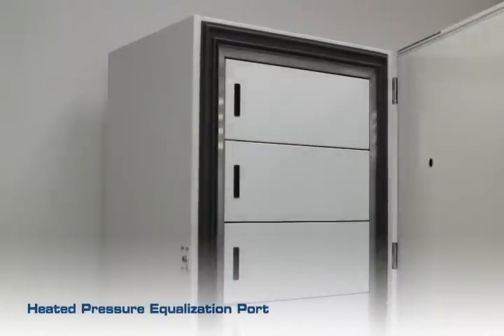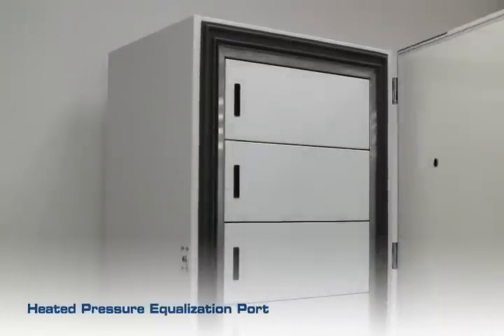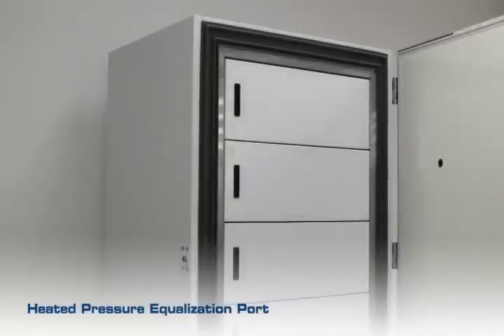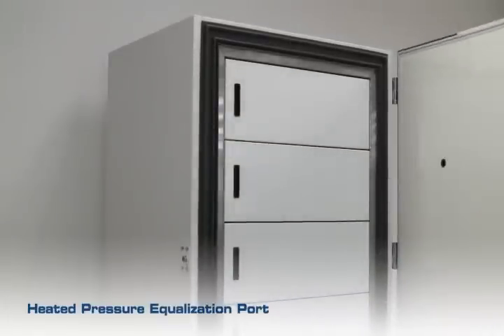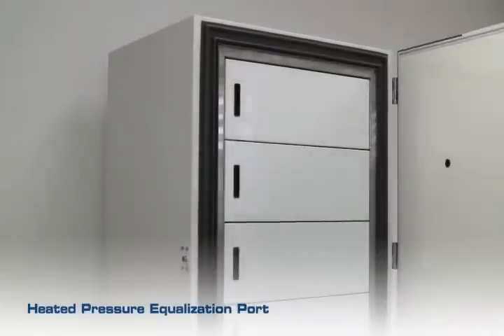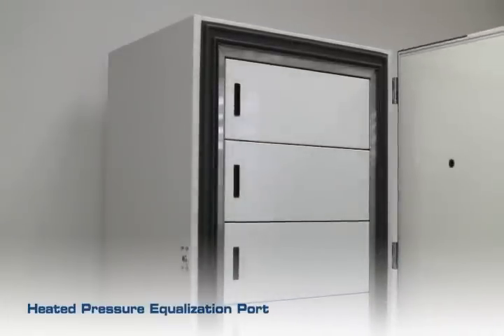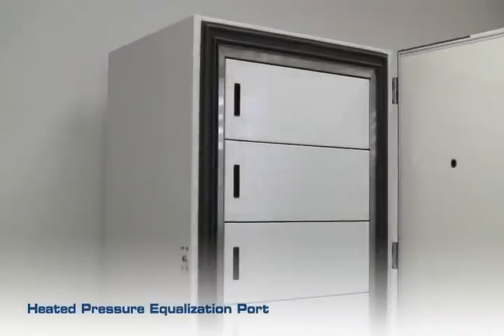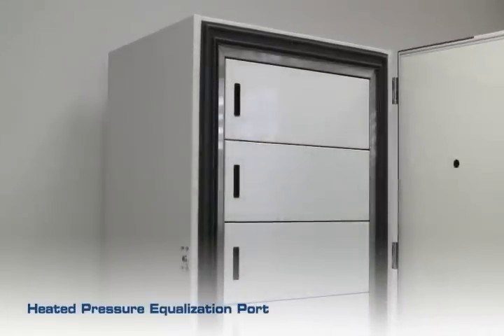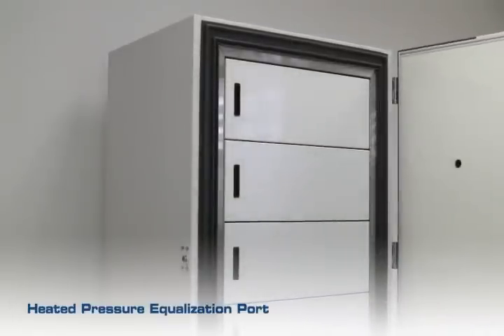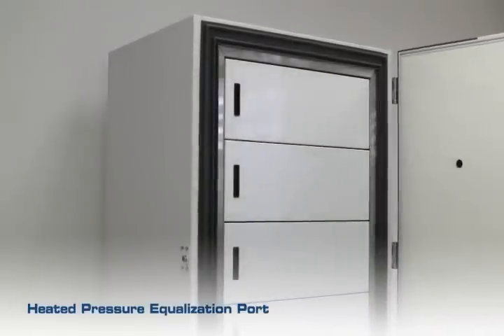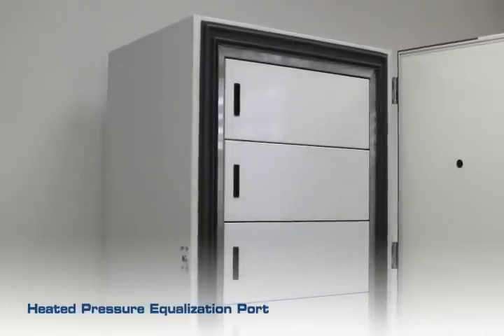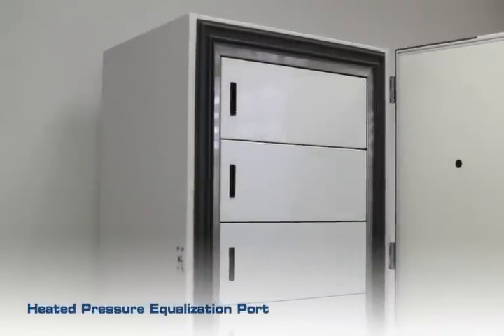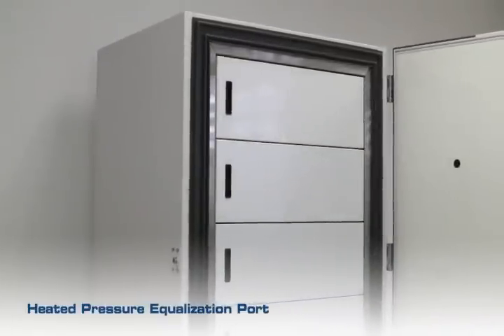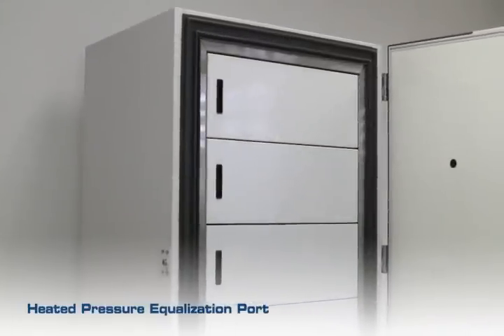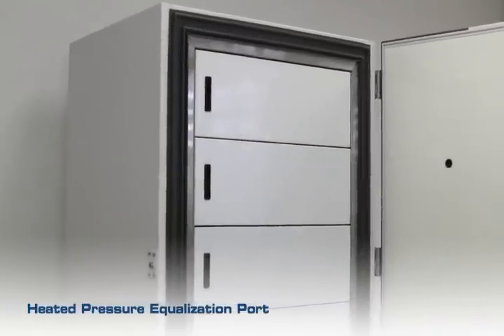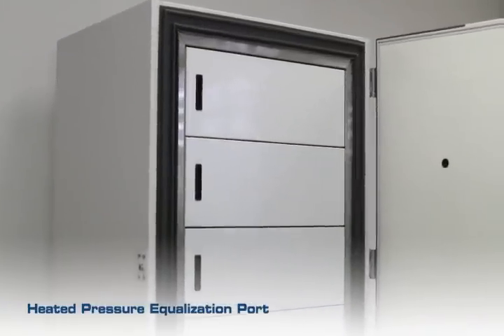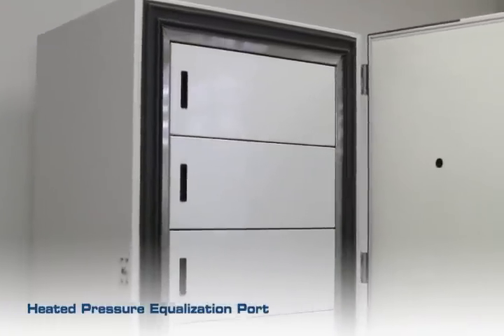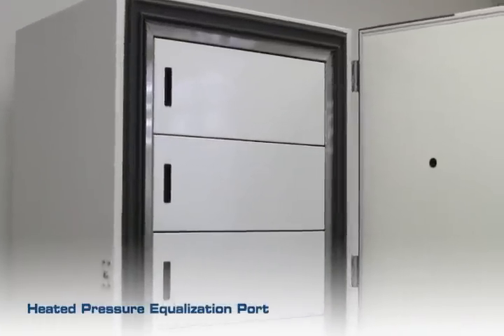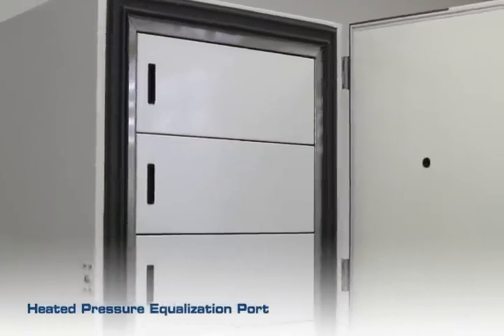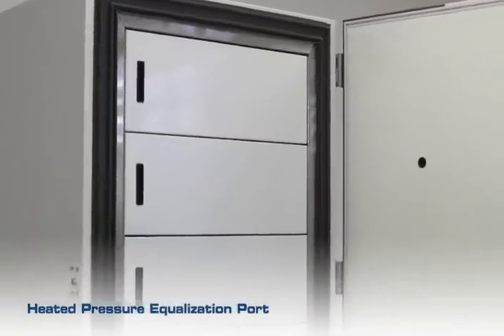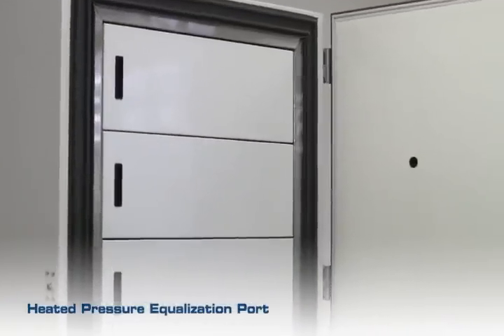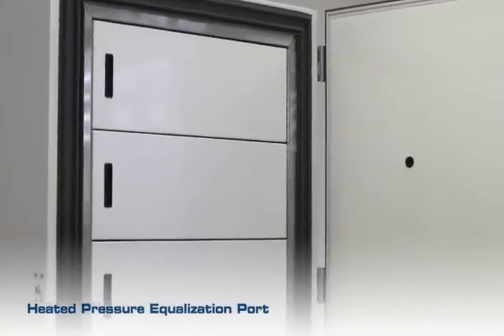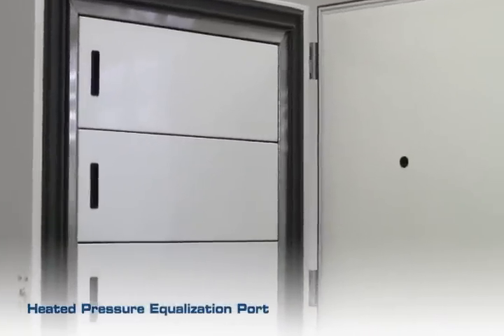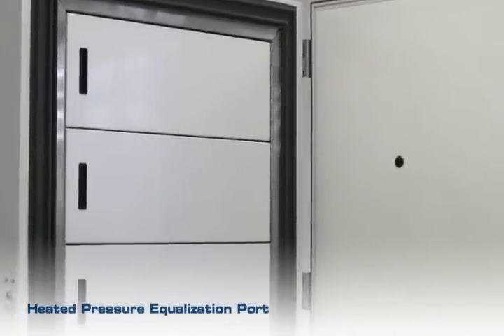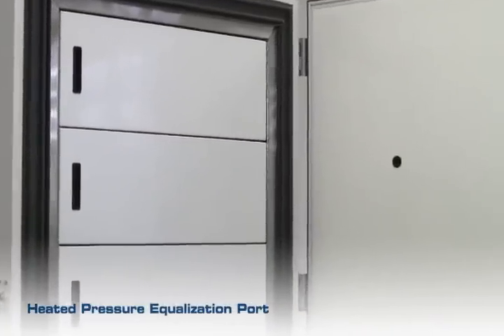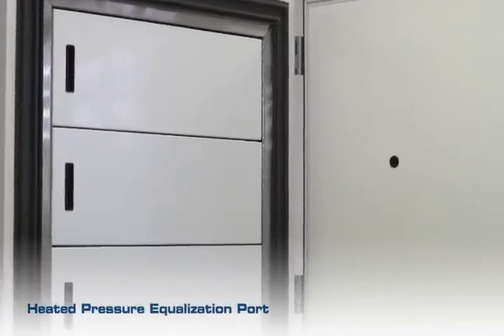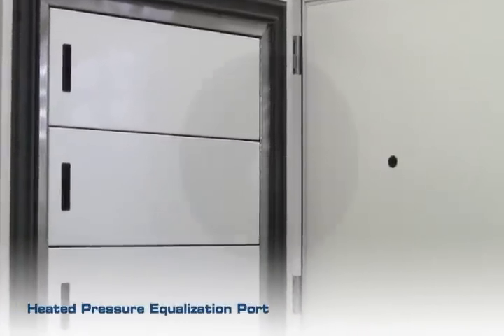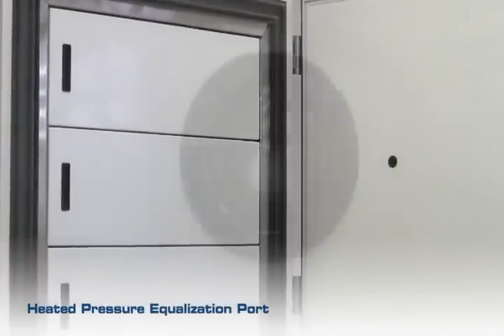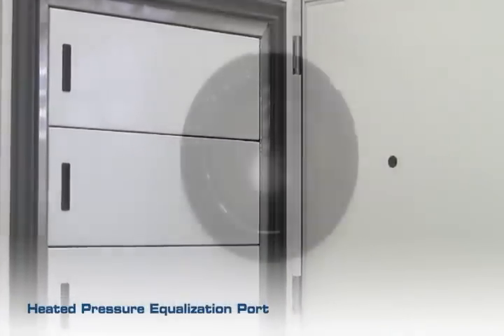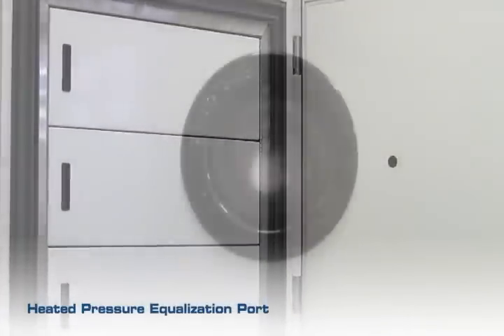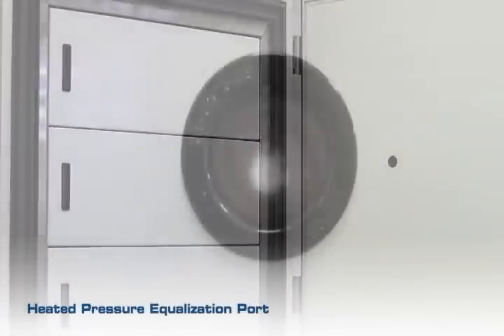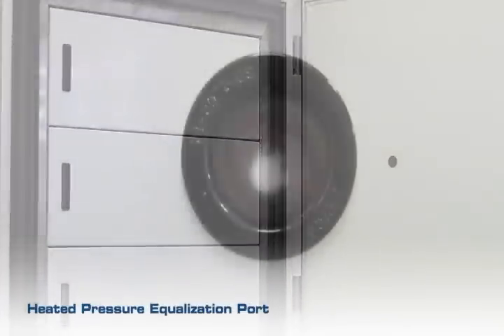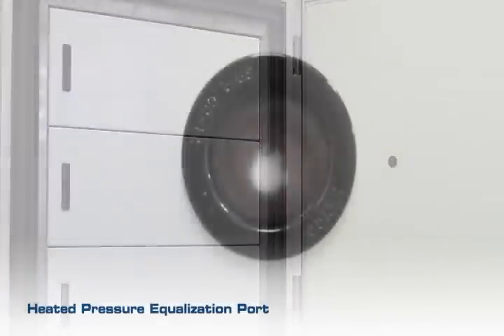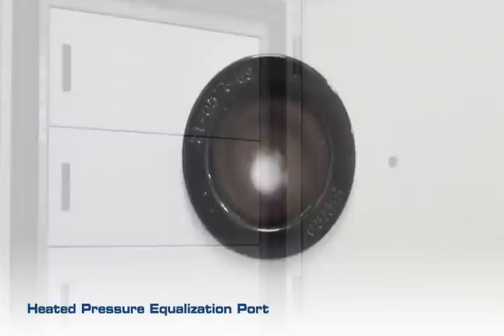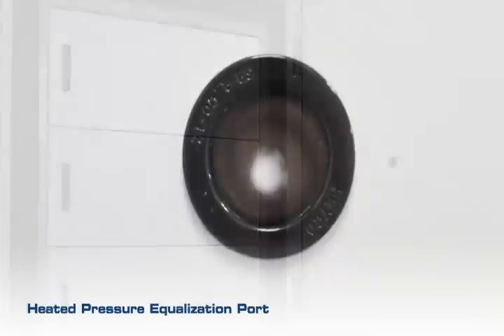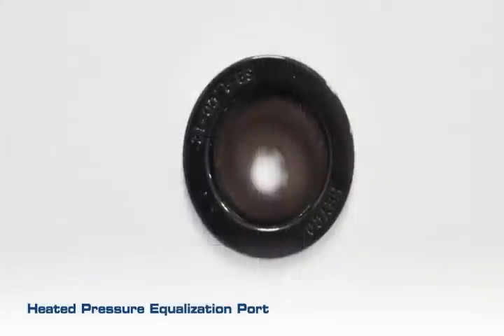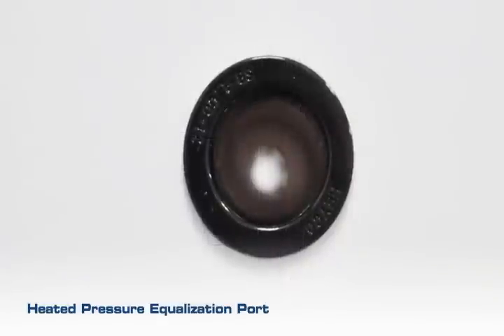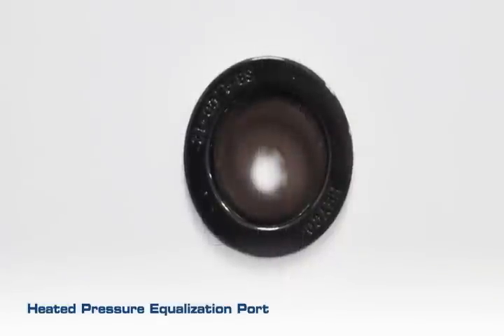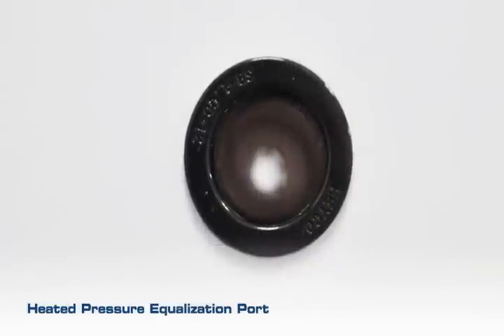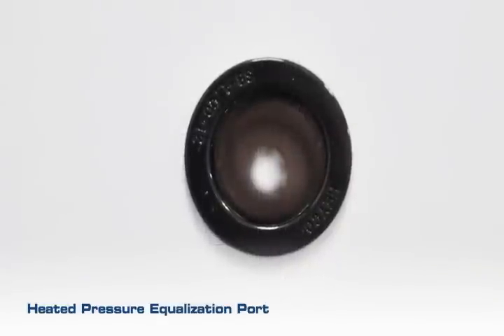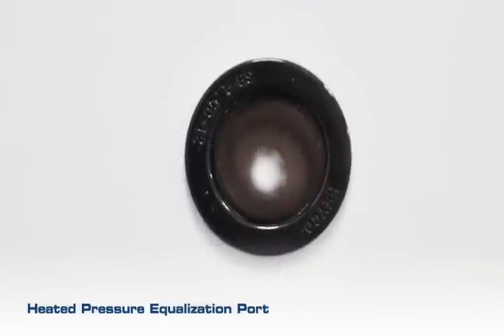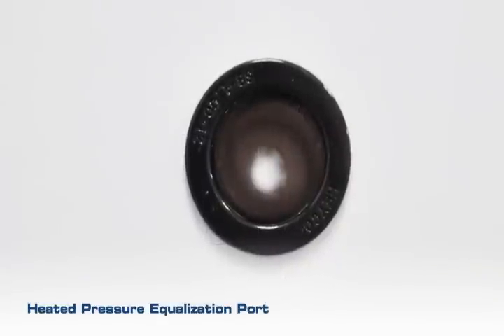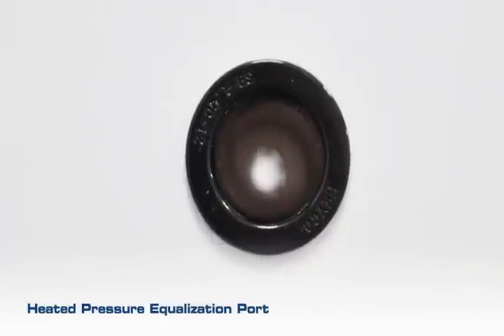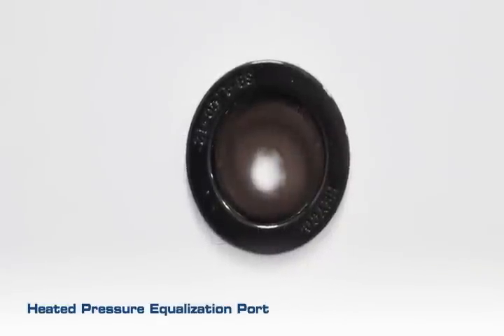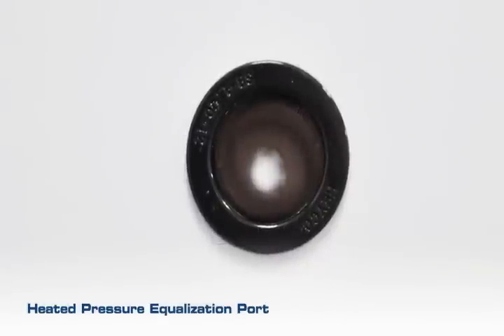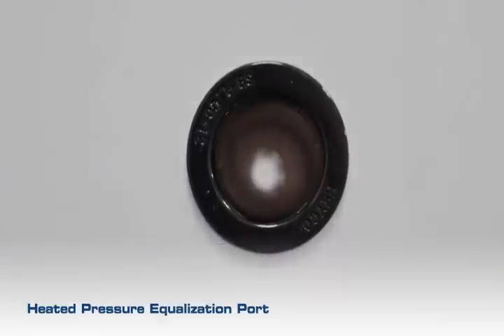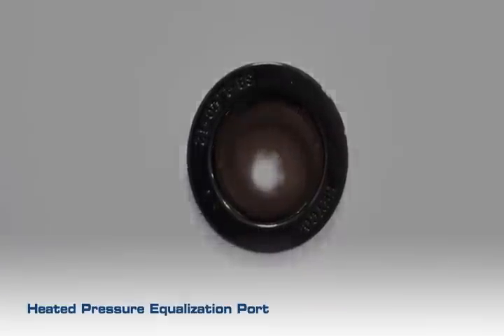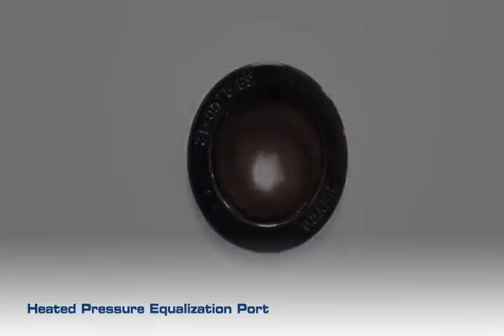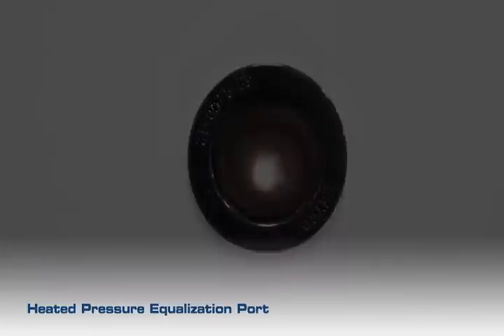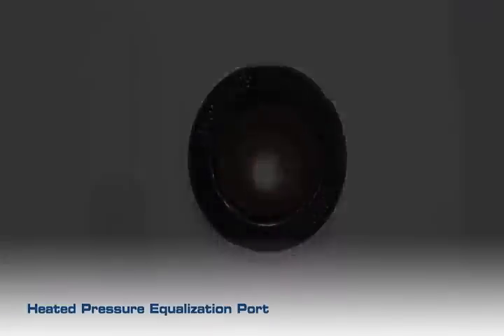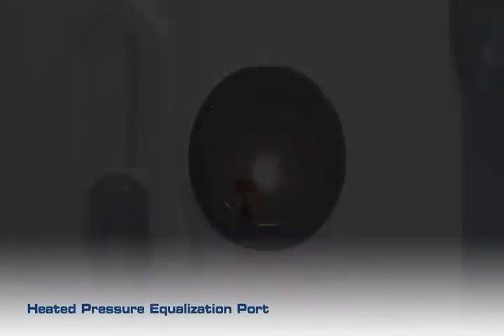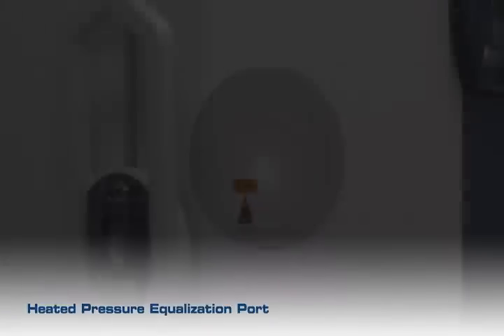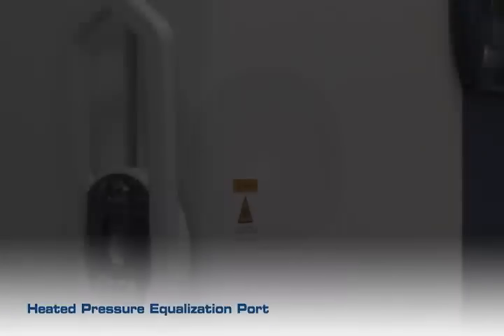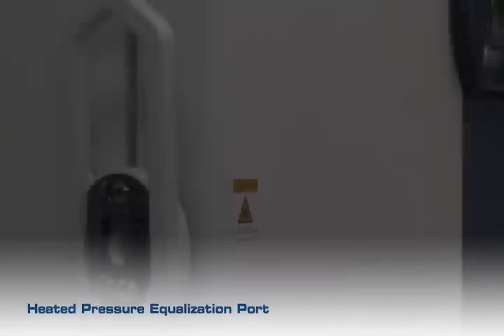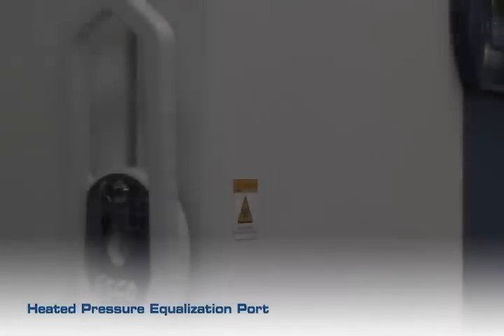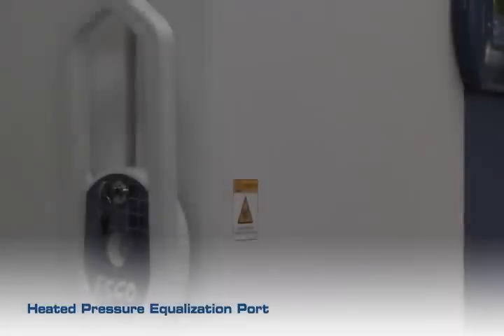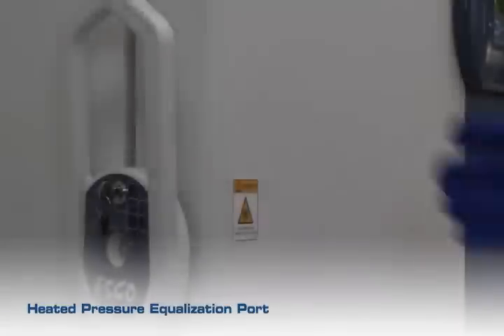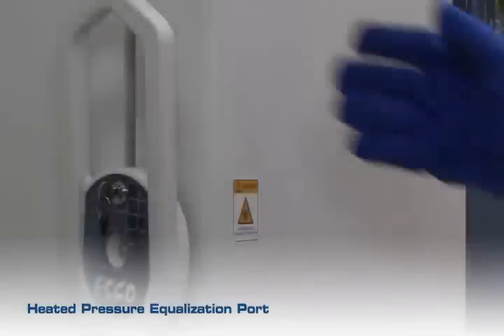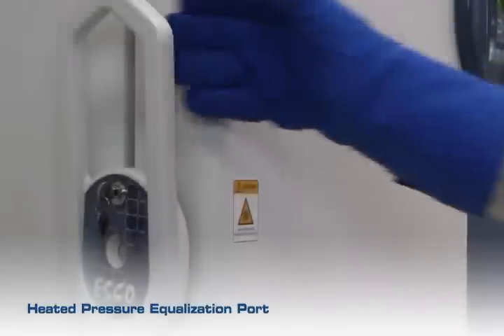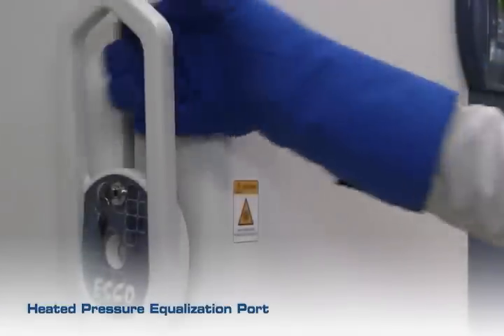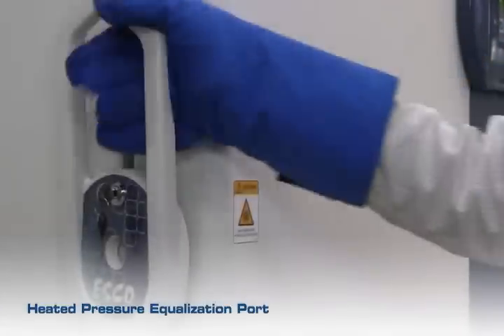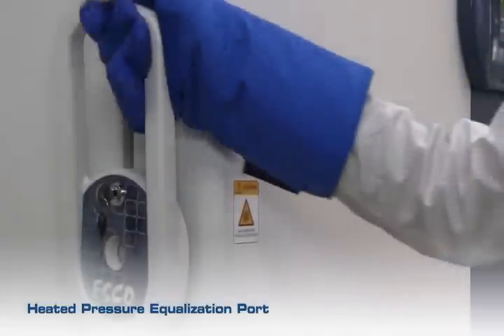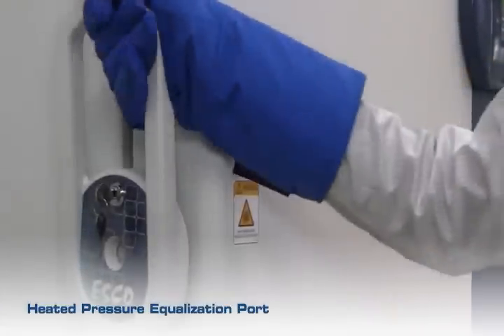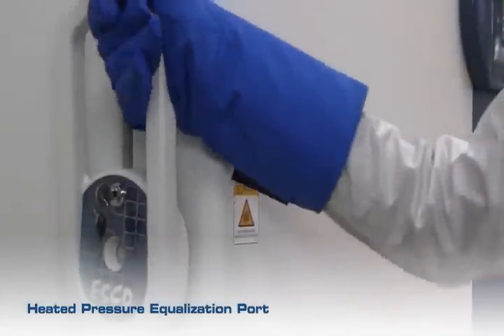ESCO's Pressure Equalization Port prevents vacuum formation inside the chamber, allowing the door to be opened quickly.